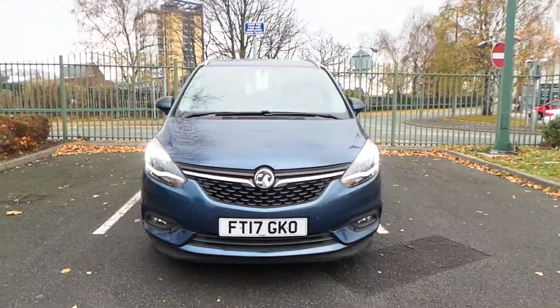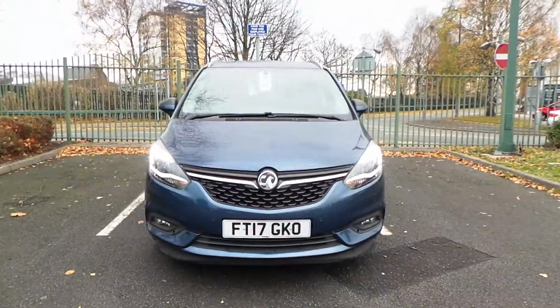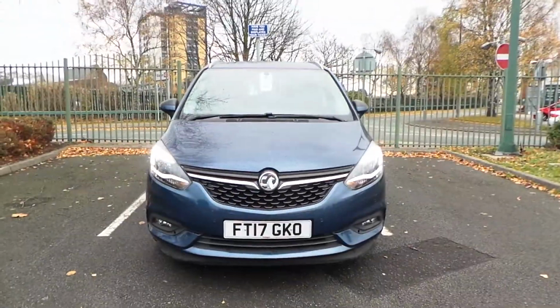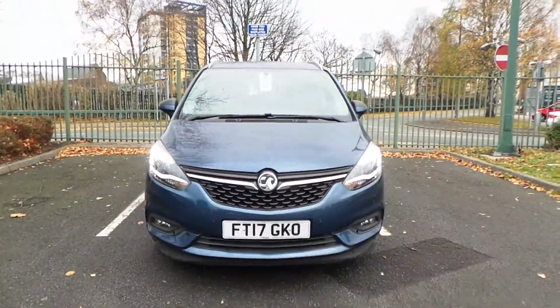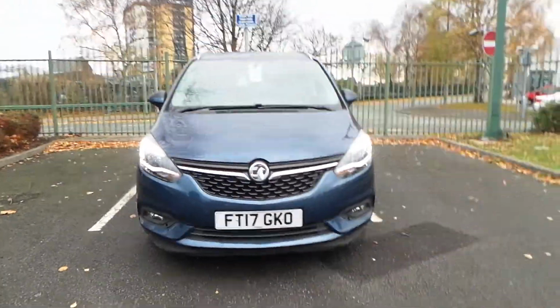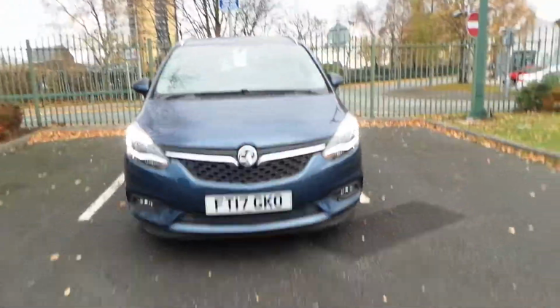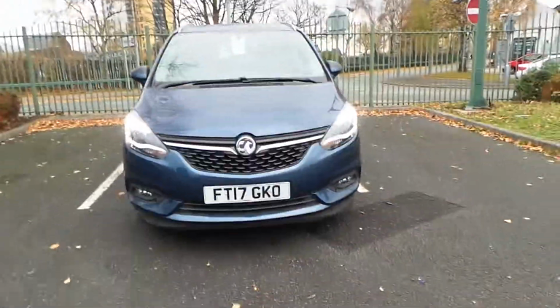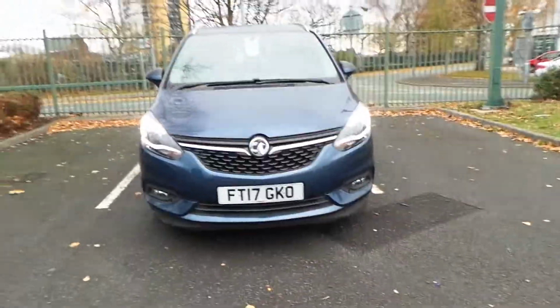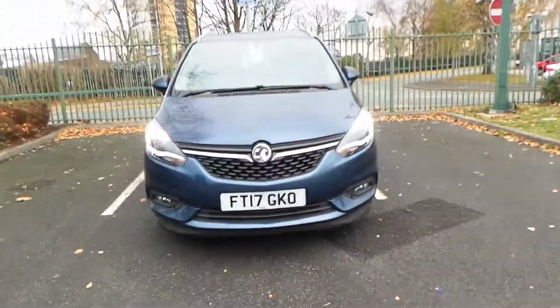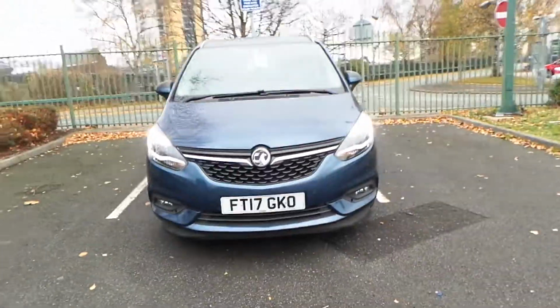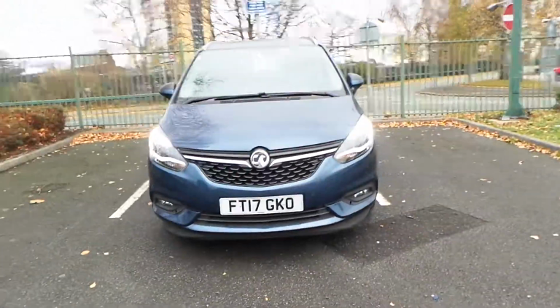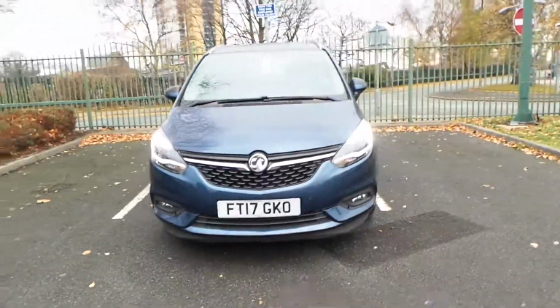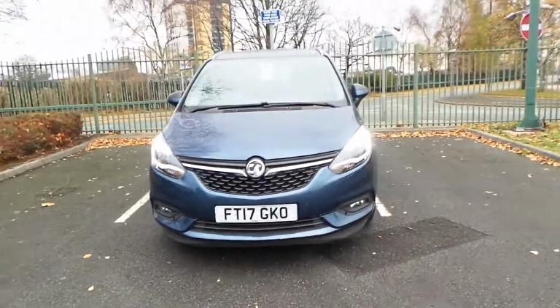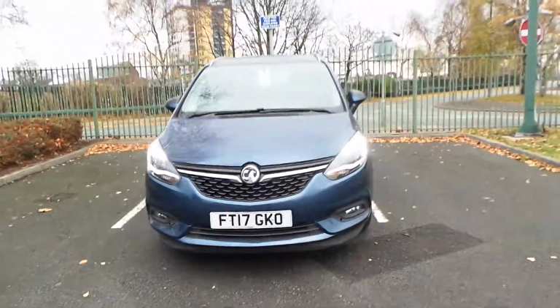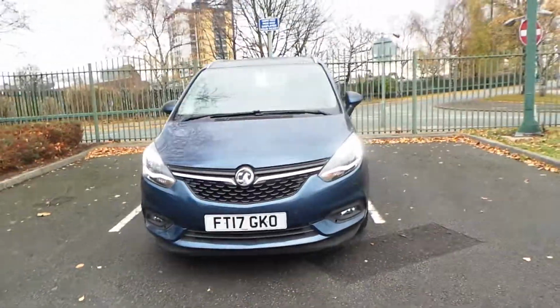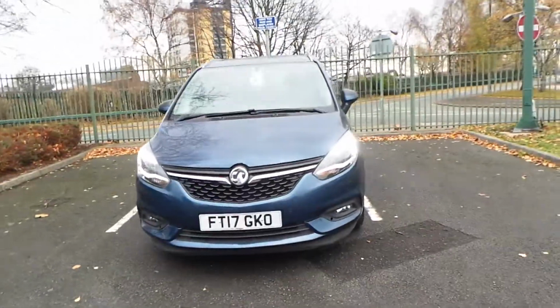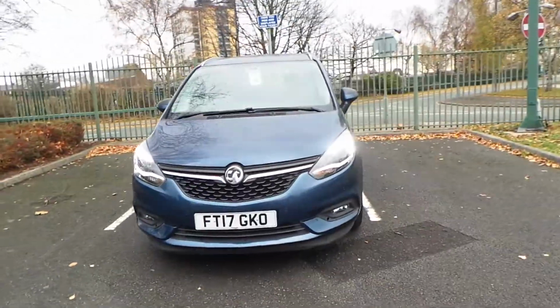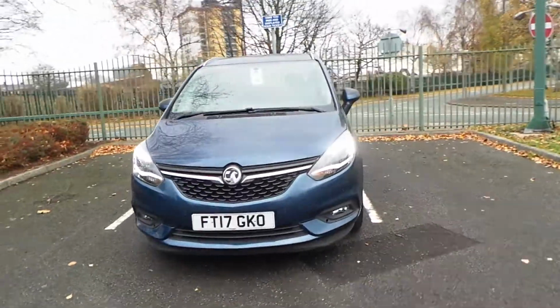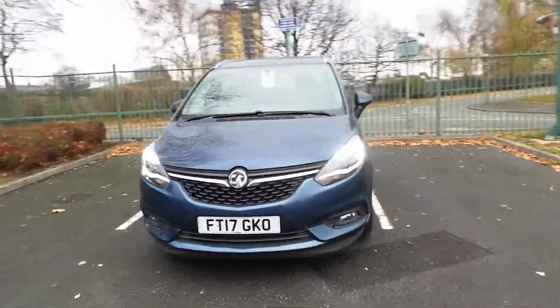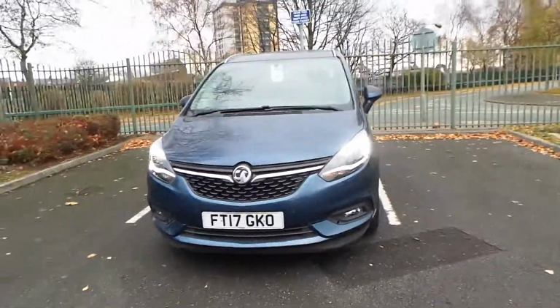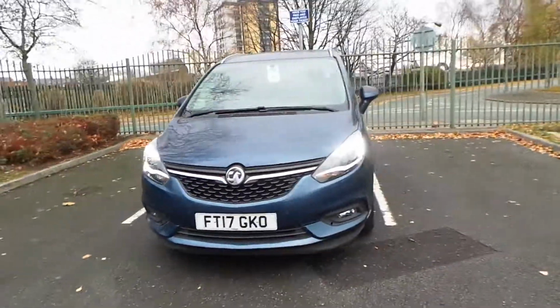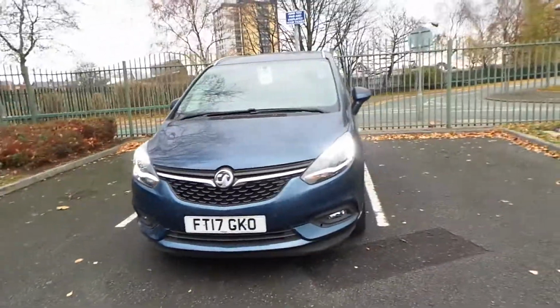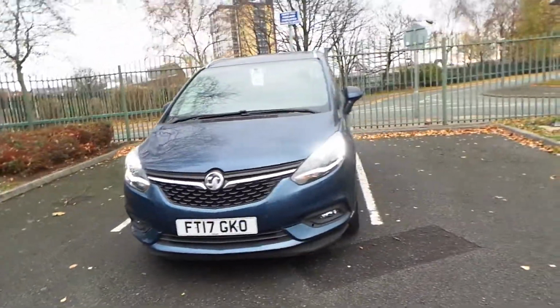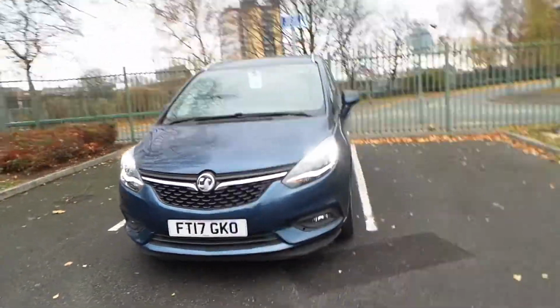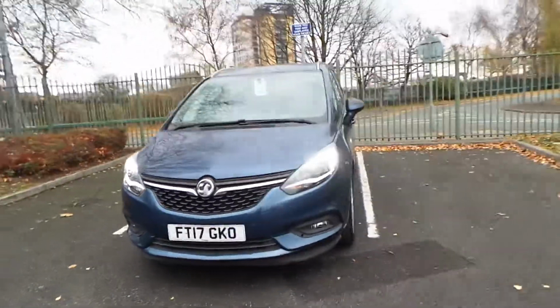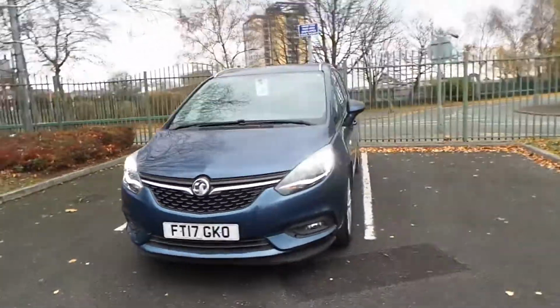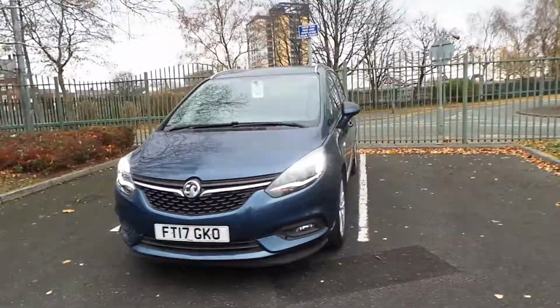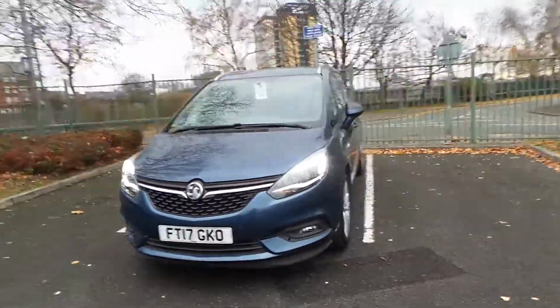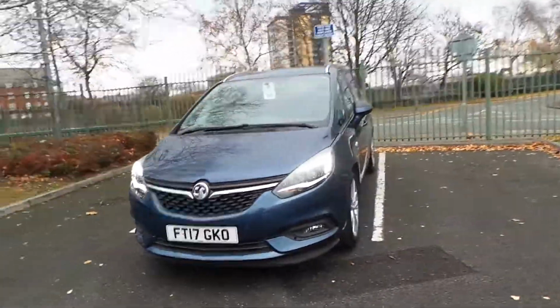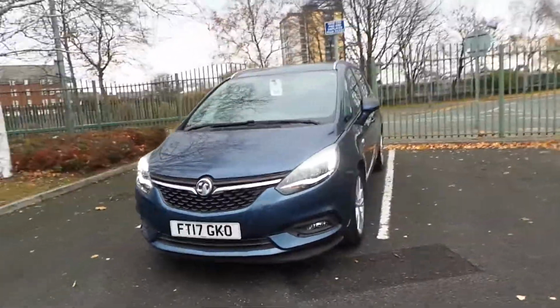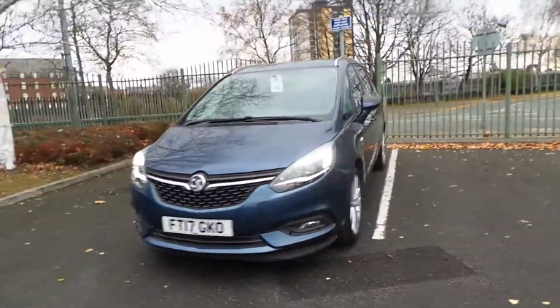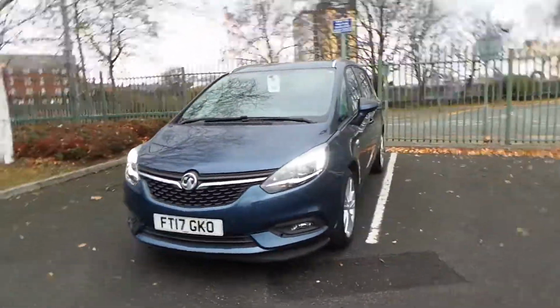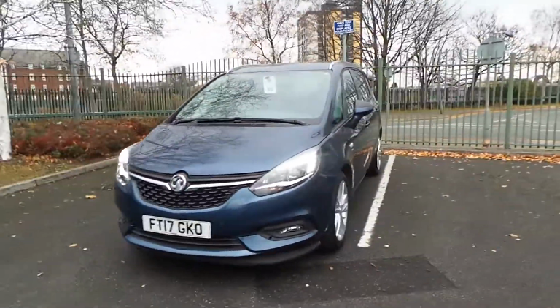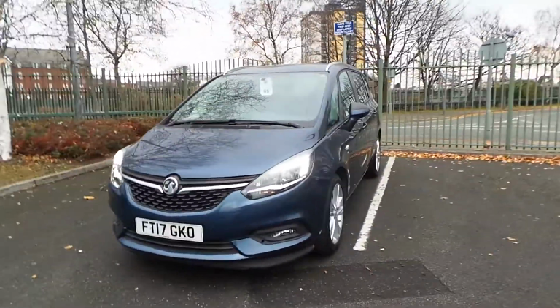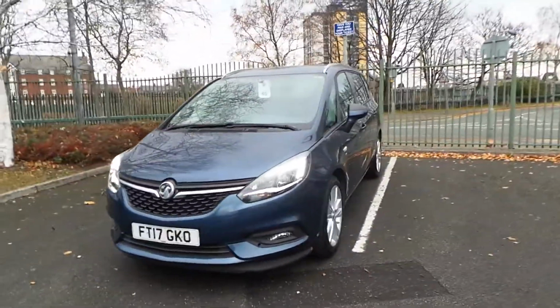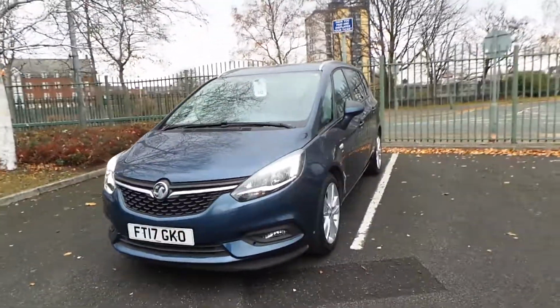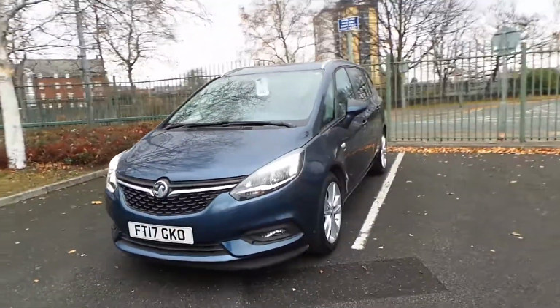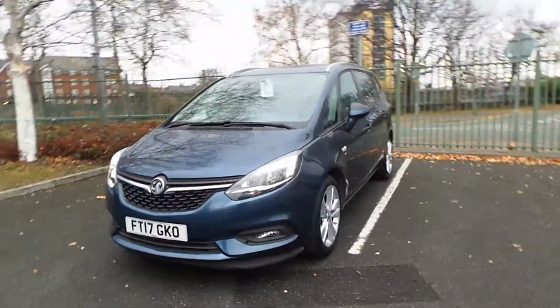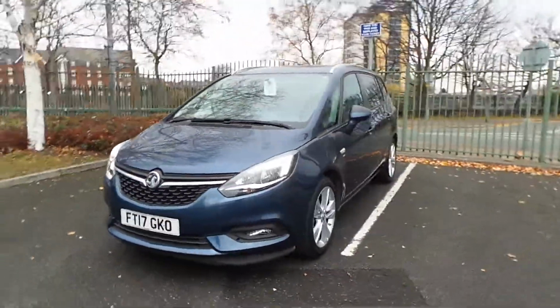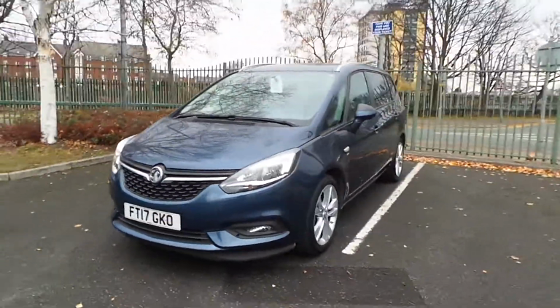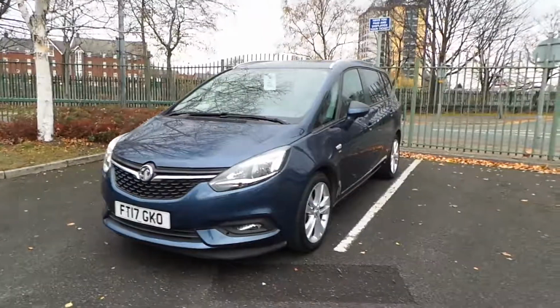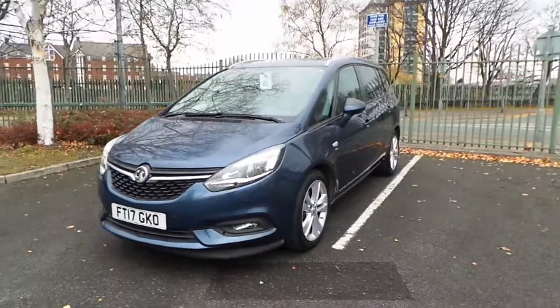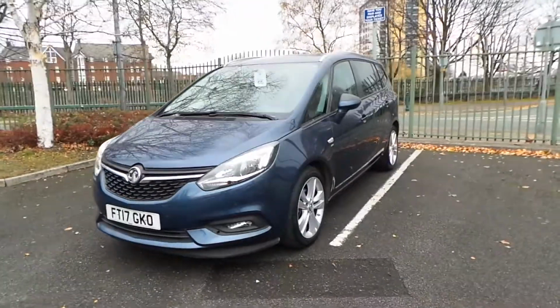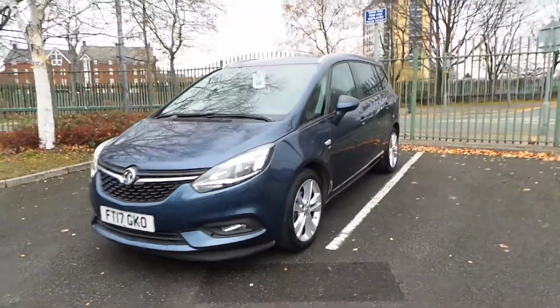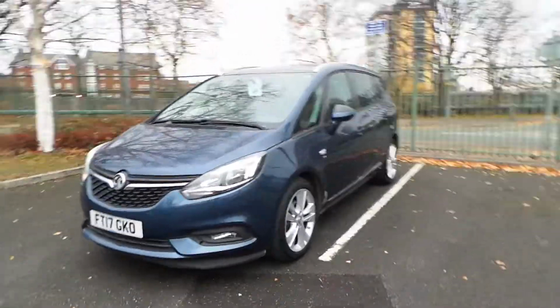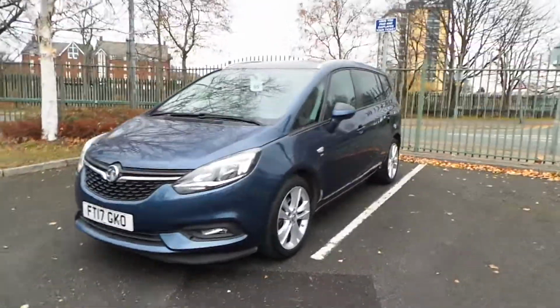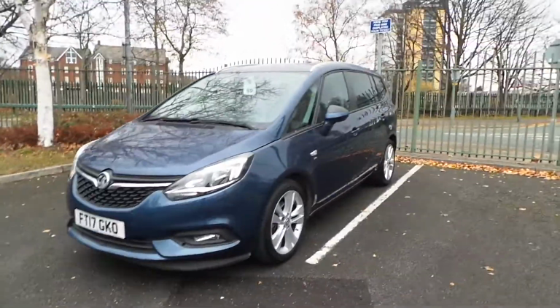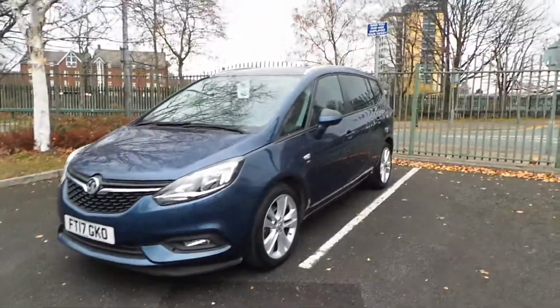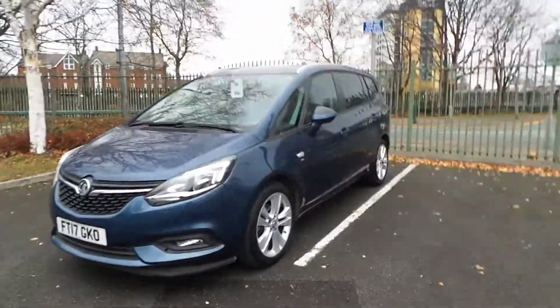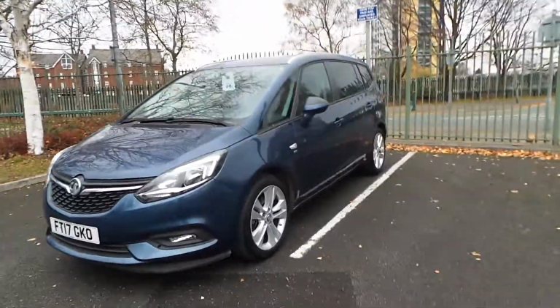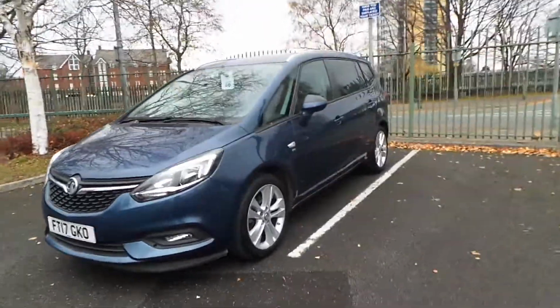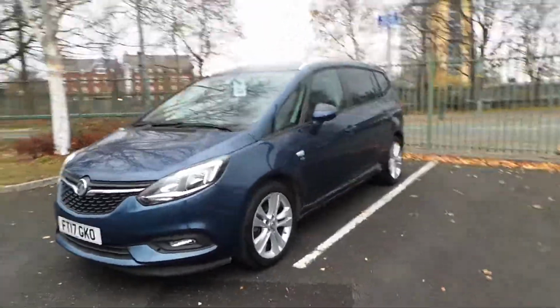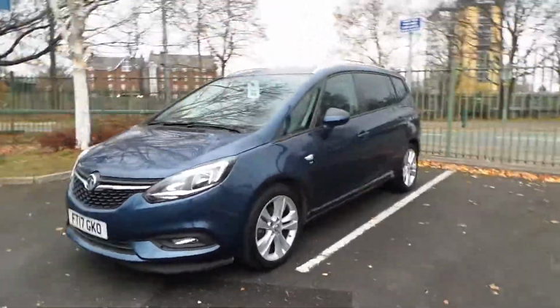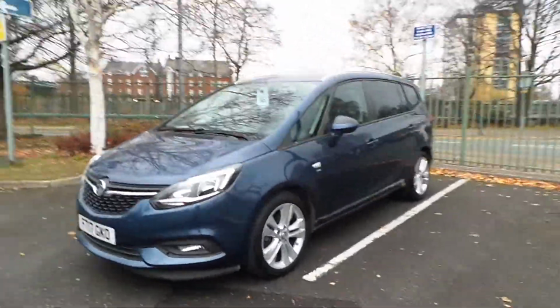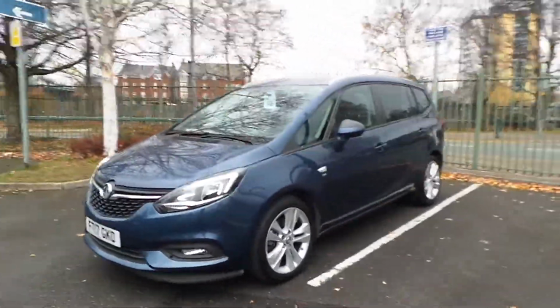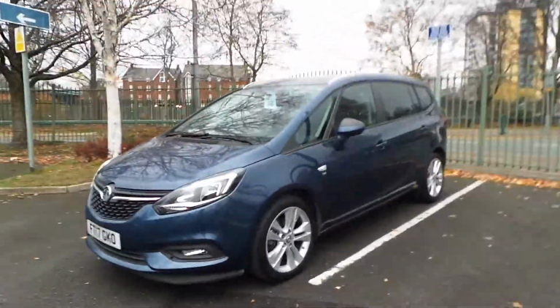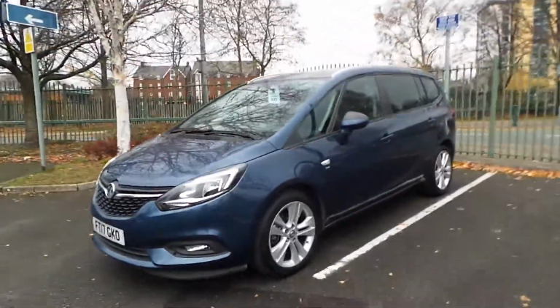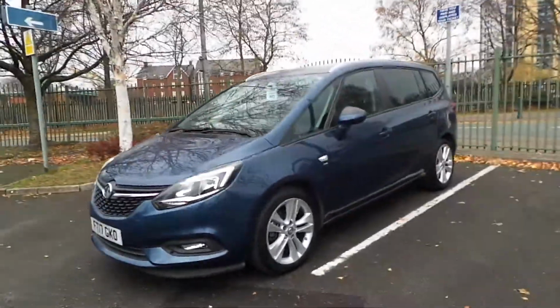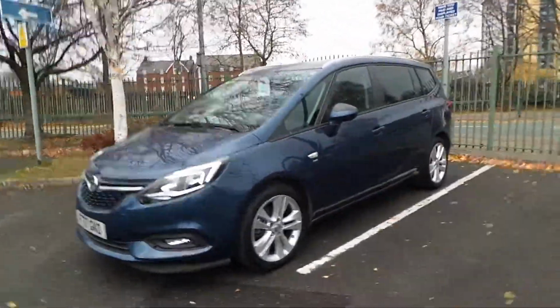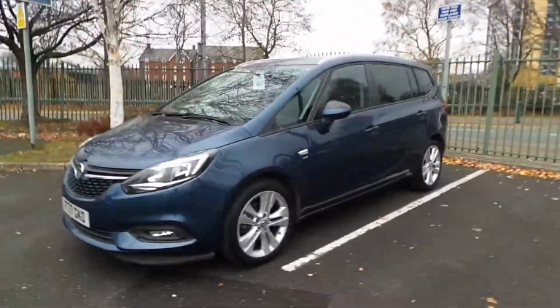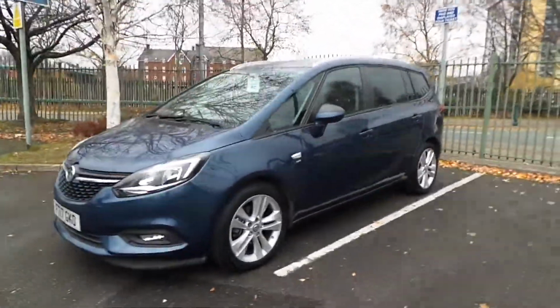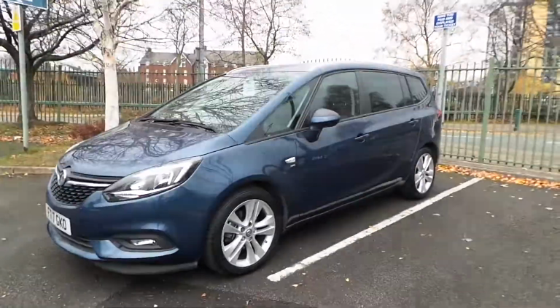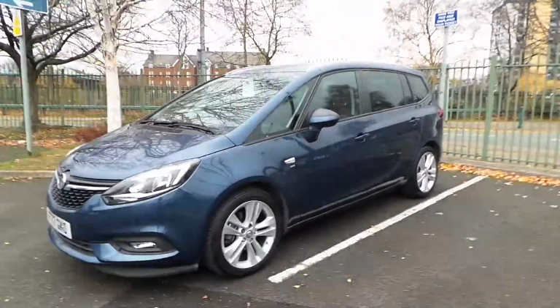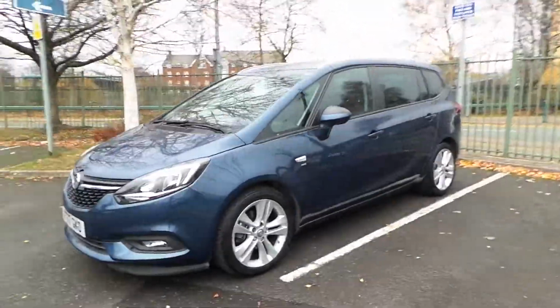Welcome to Pentagon Vauxhall in Manchester. Today's car we're looking at is our 2017 plate Vauxhall Zafira Tourer, finished in blue.